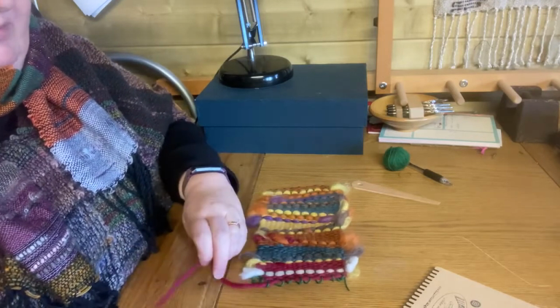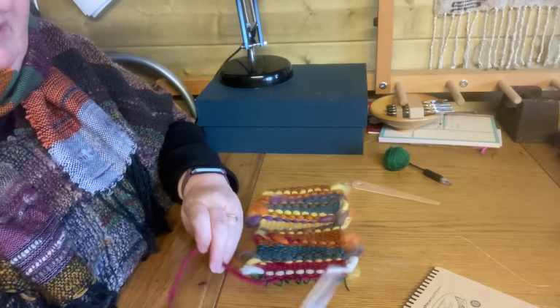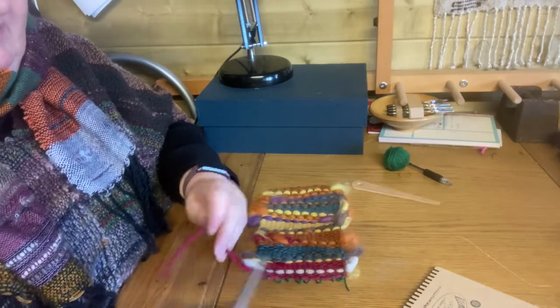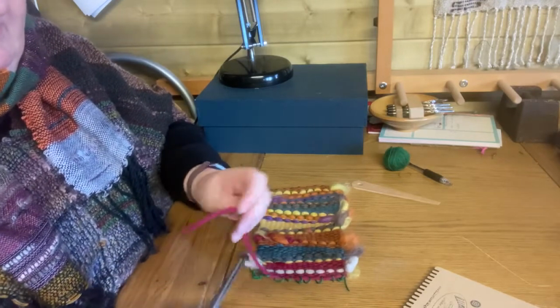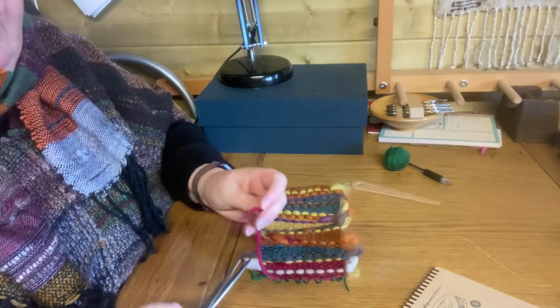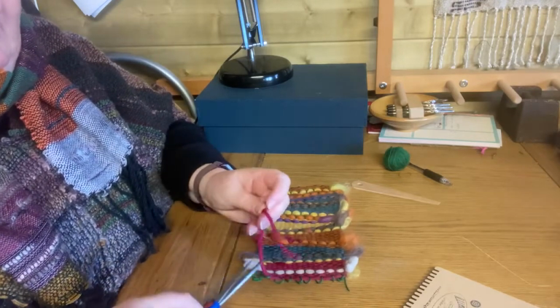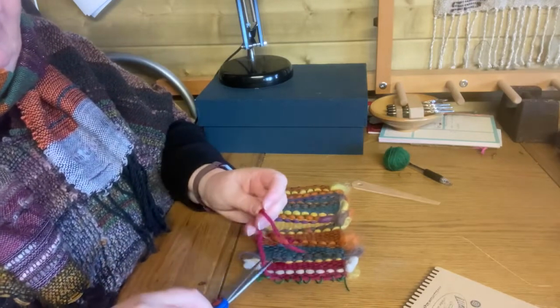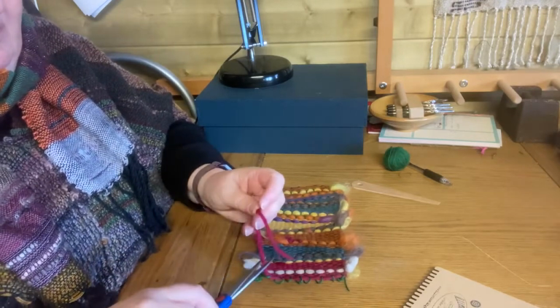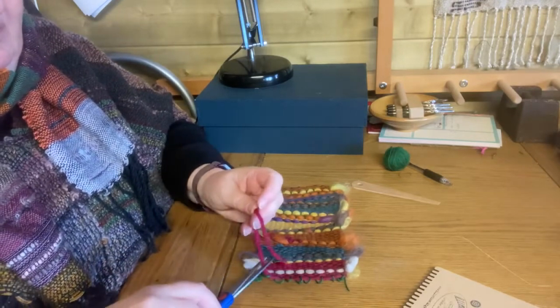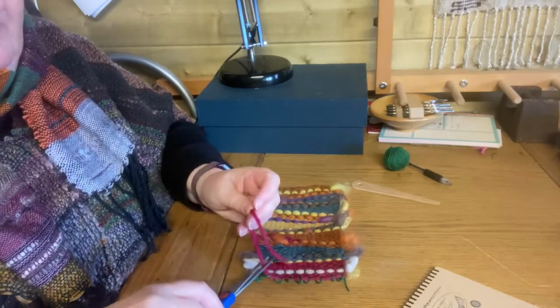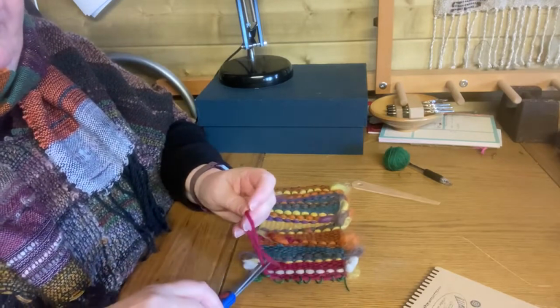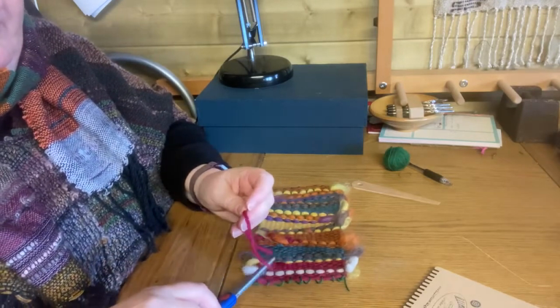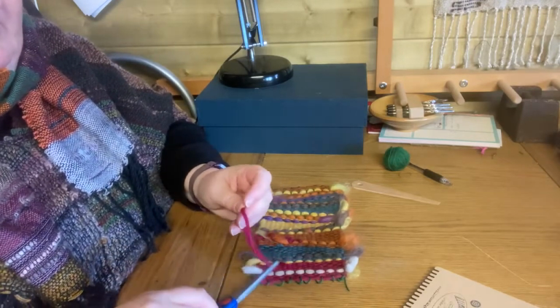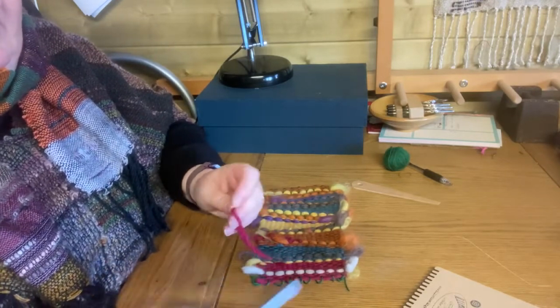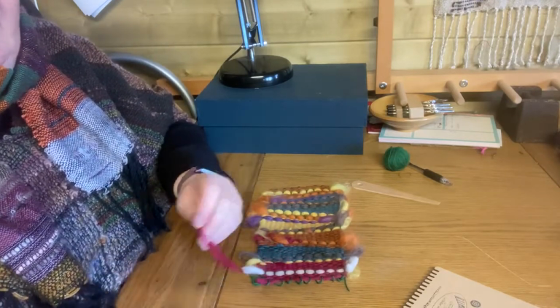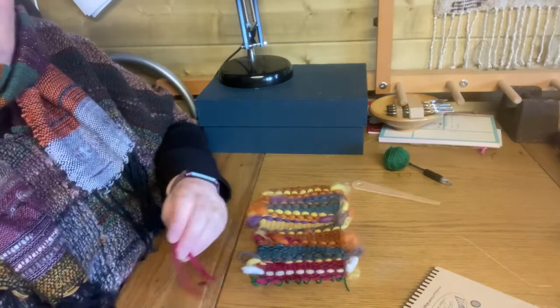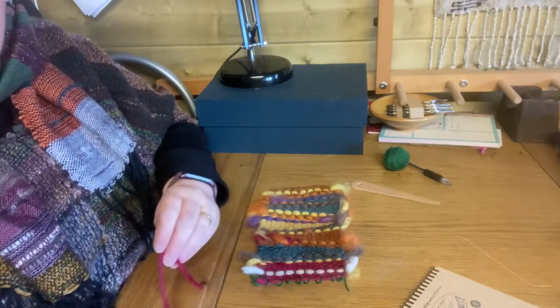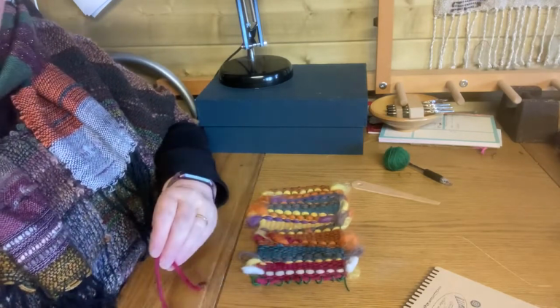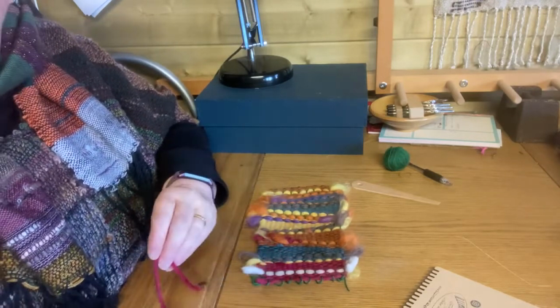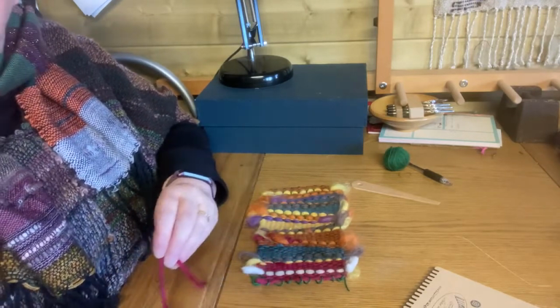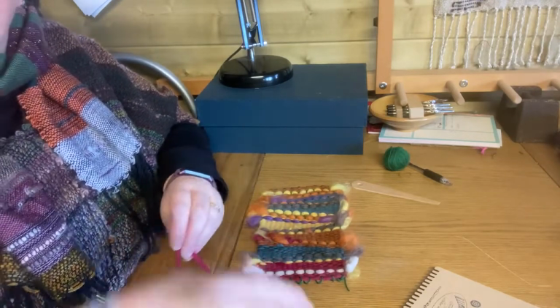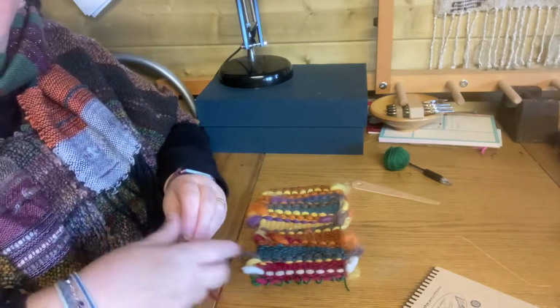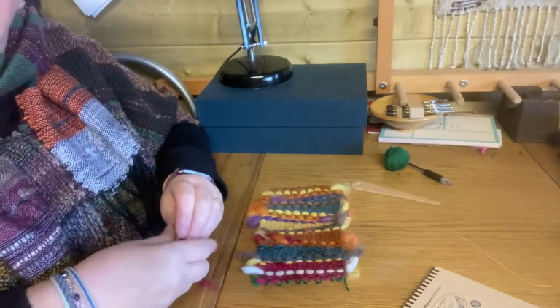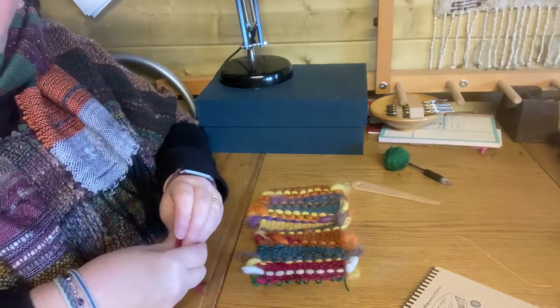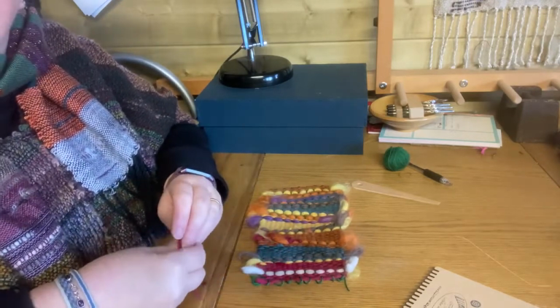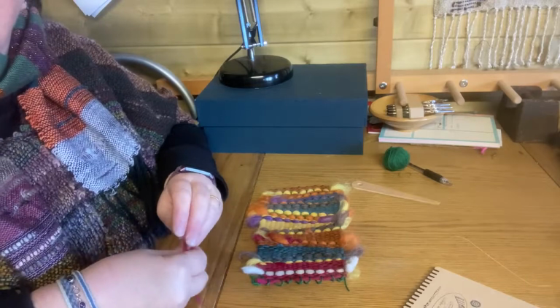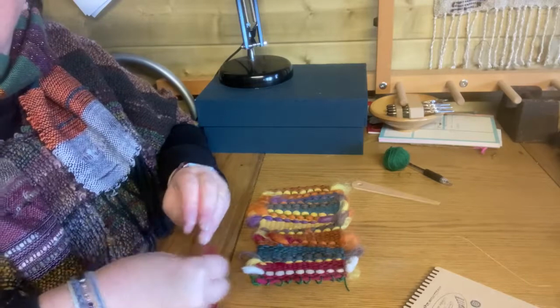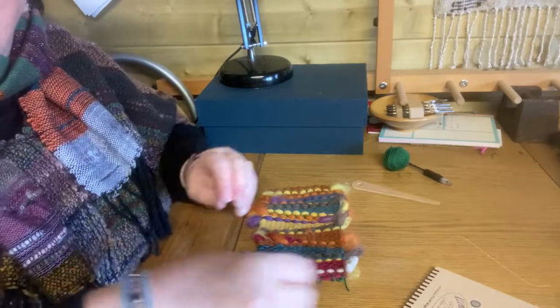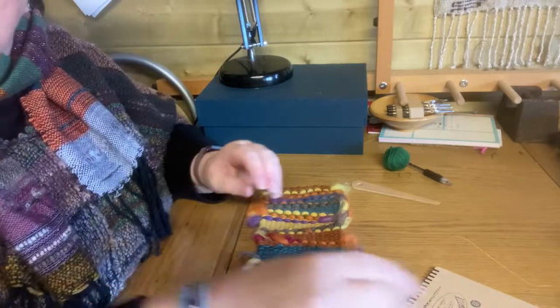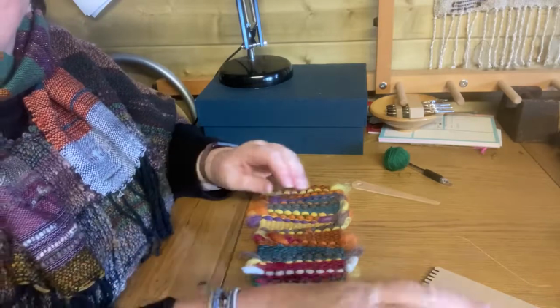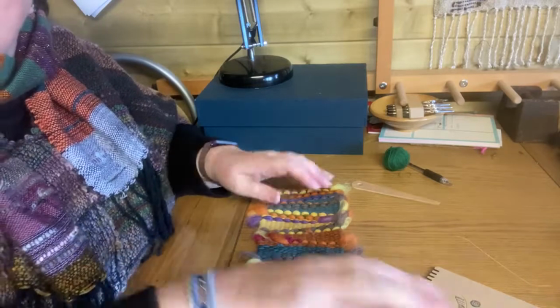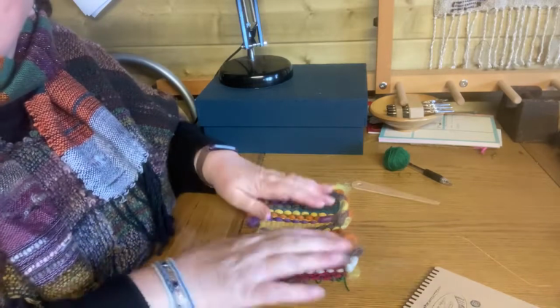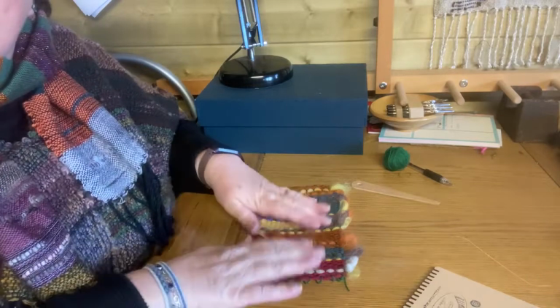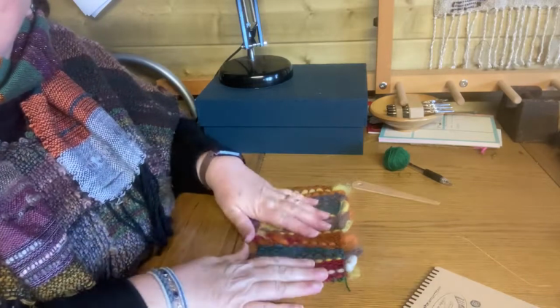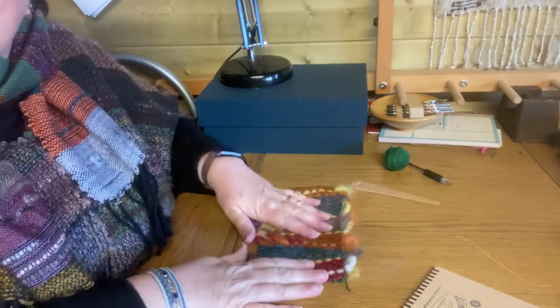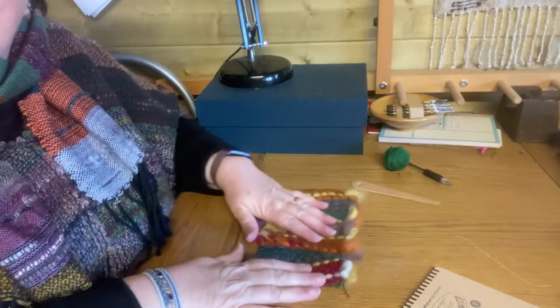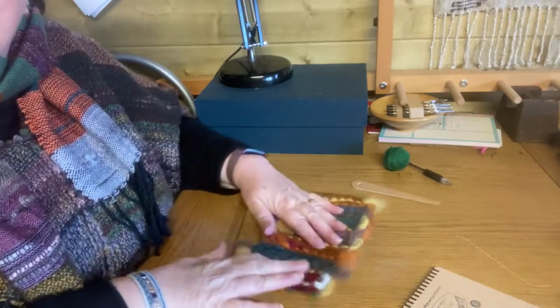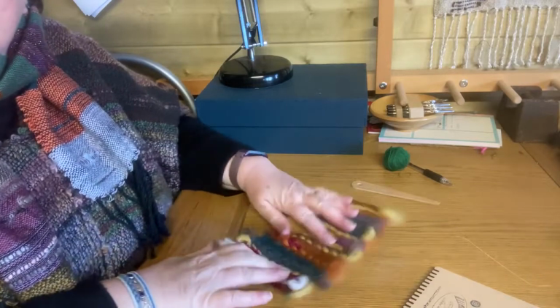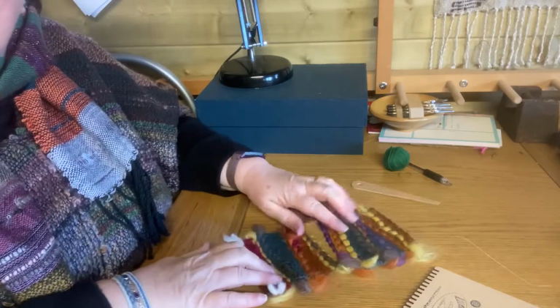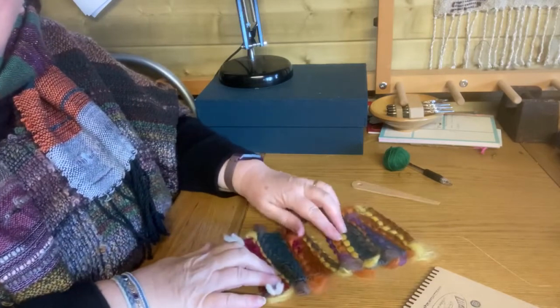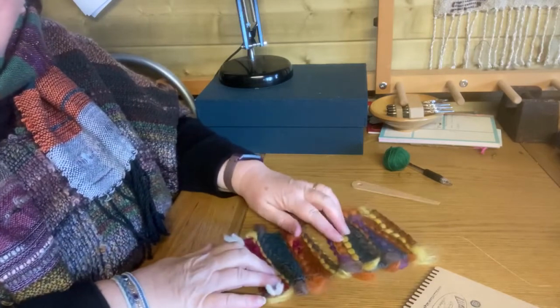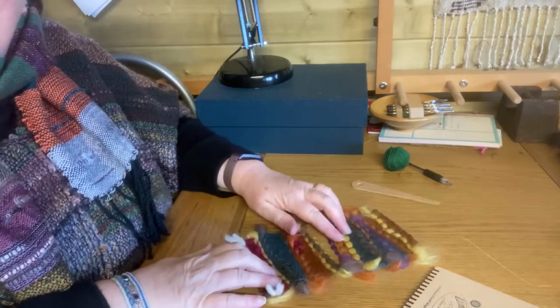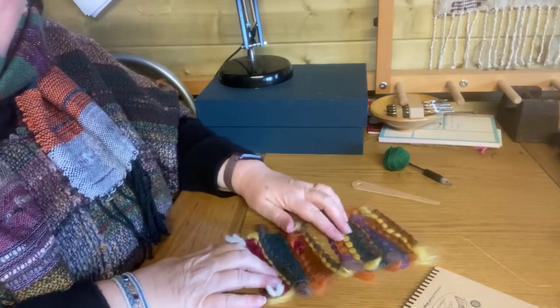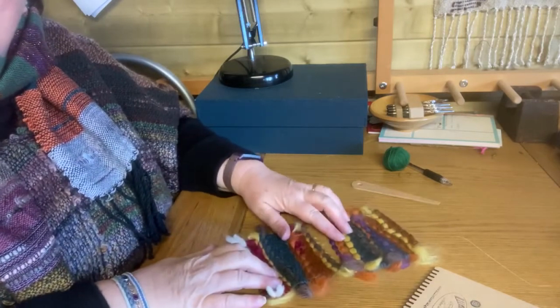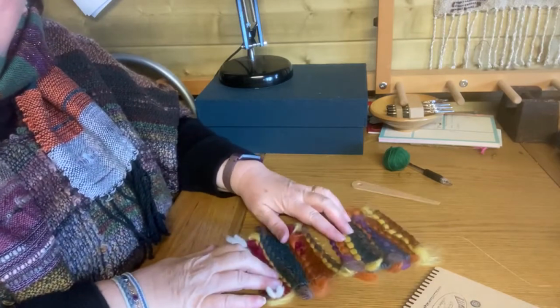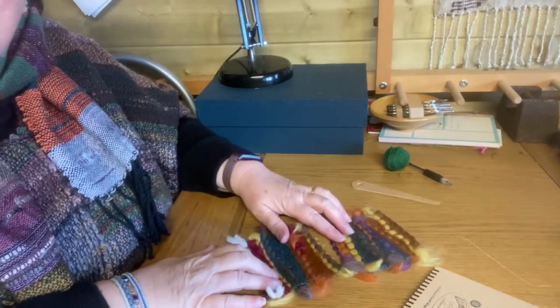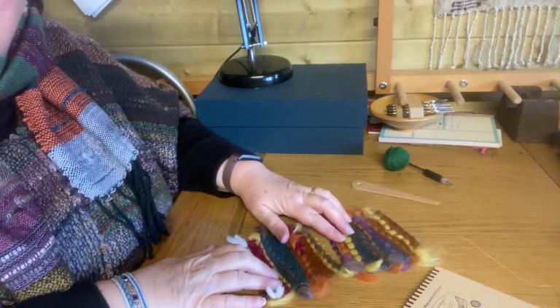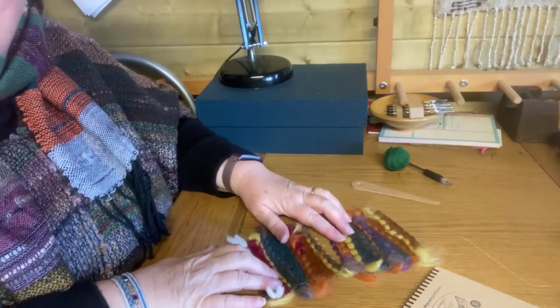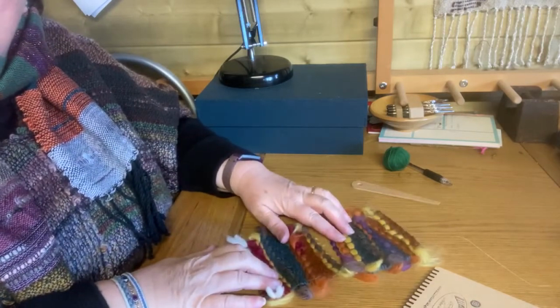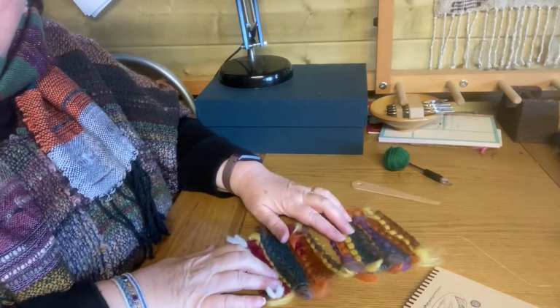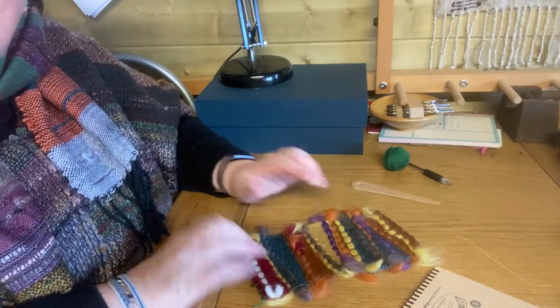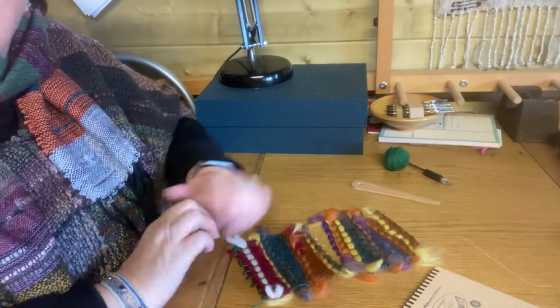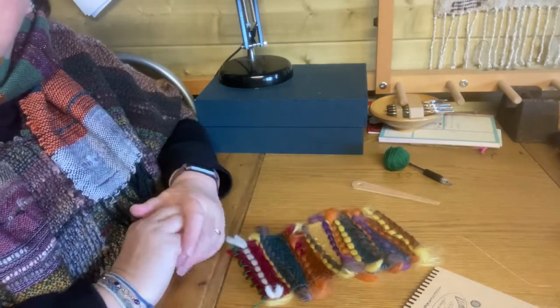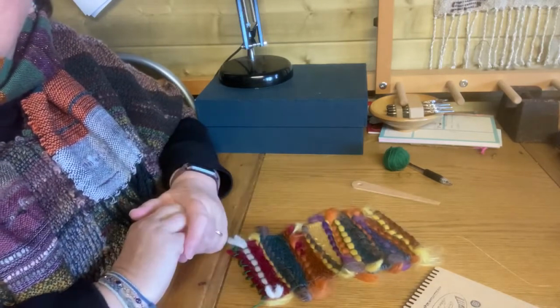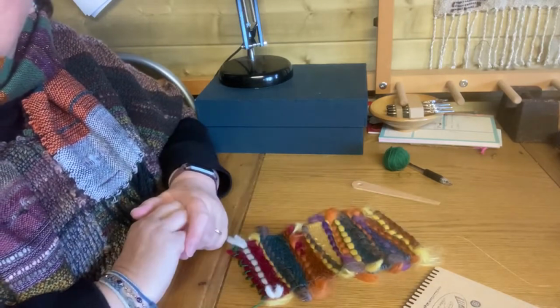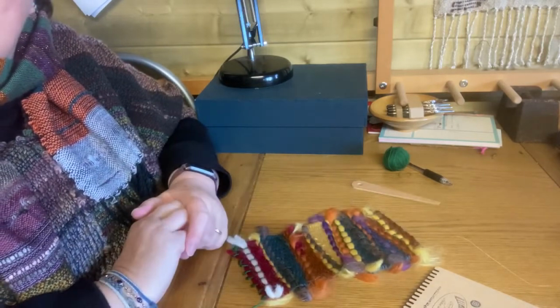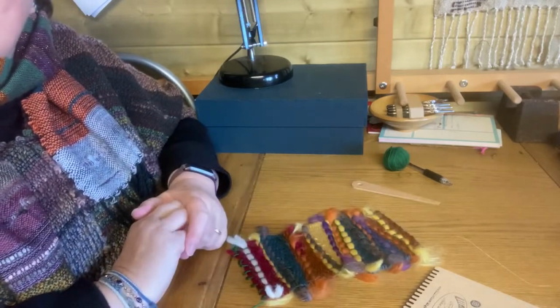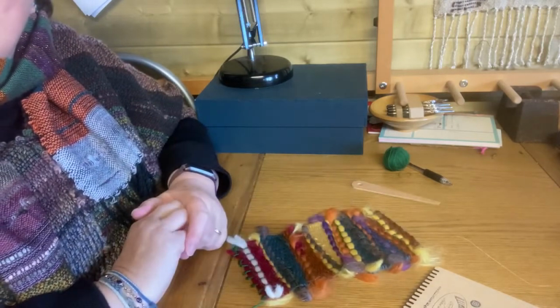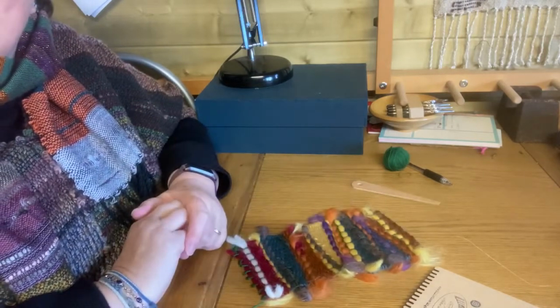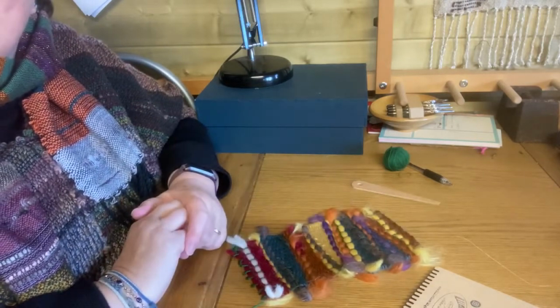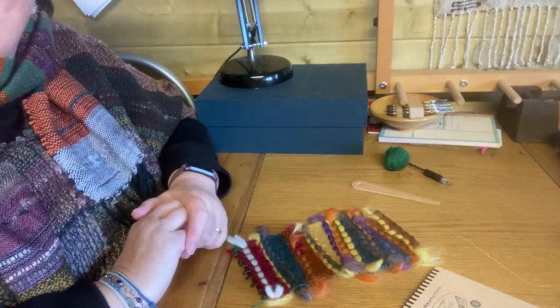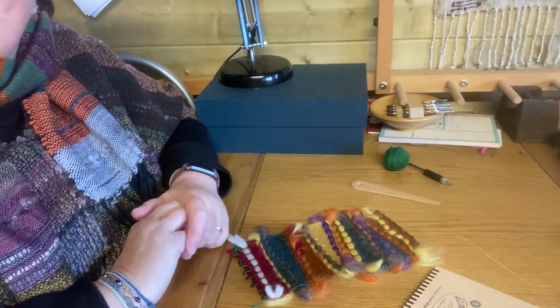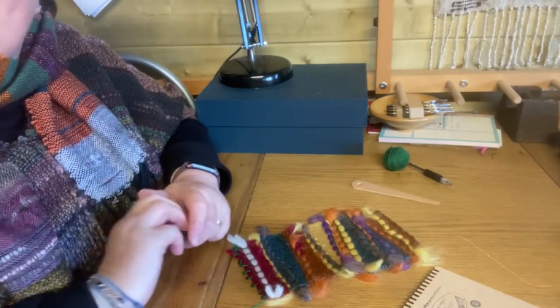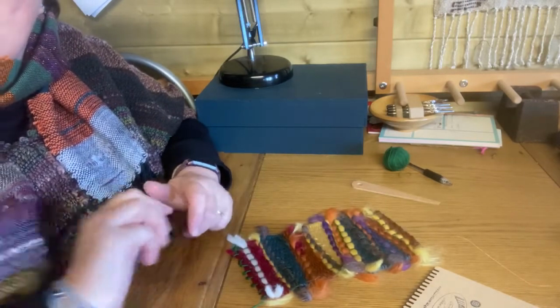Your weaving will be nice and secure. Thanks for watching, and enjoy your weaving — bye!